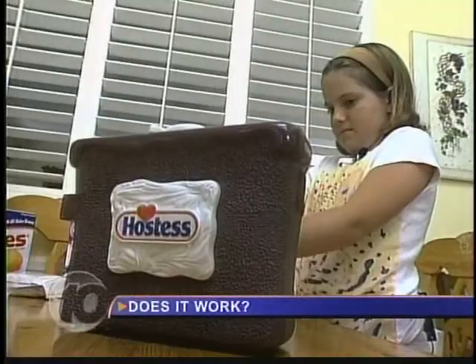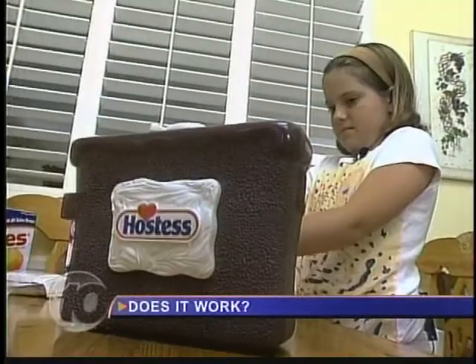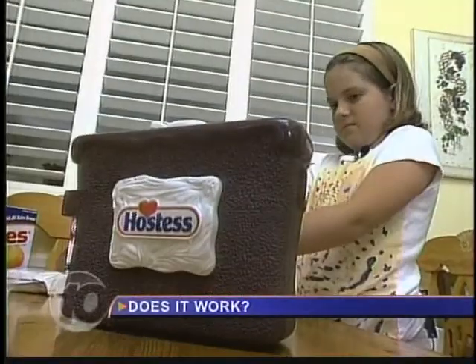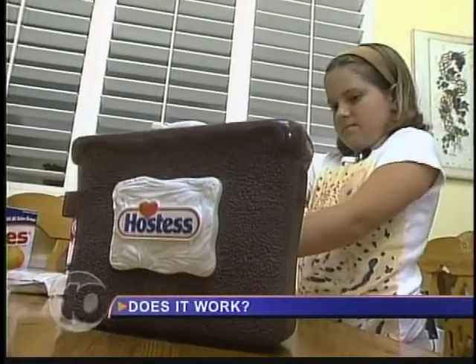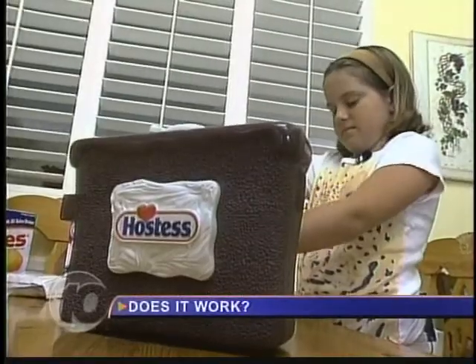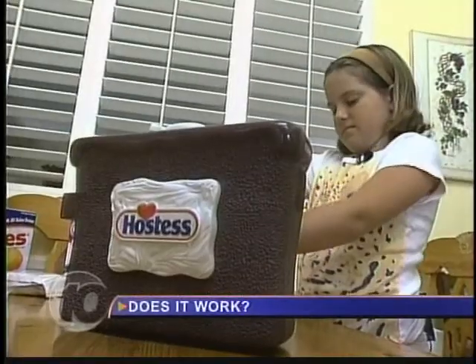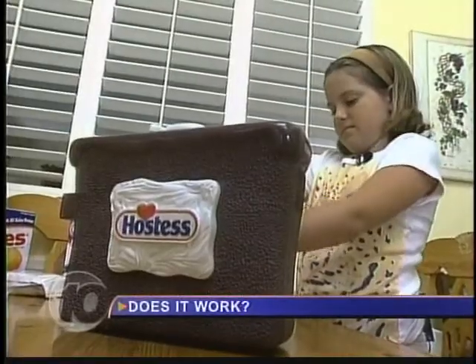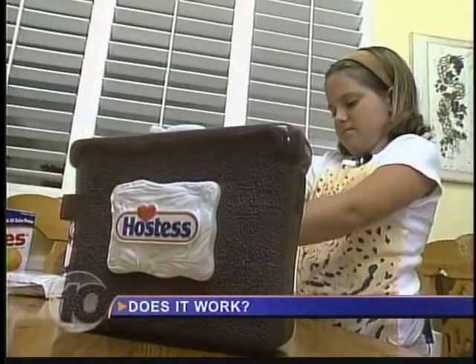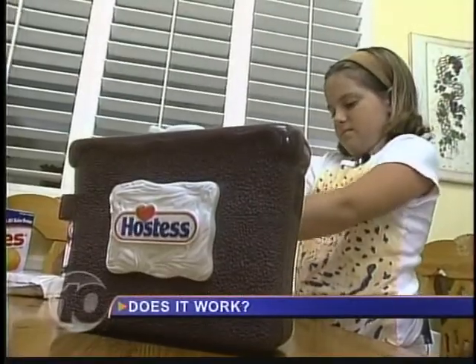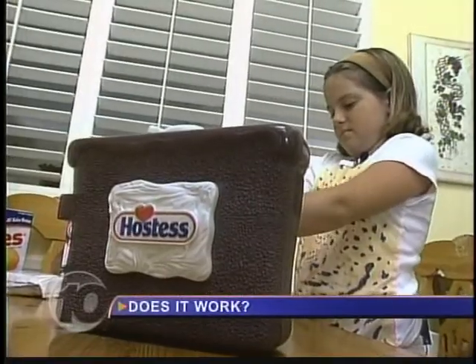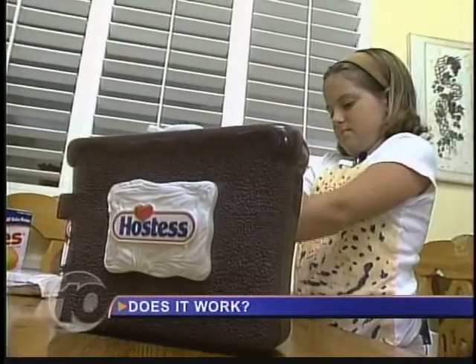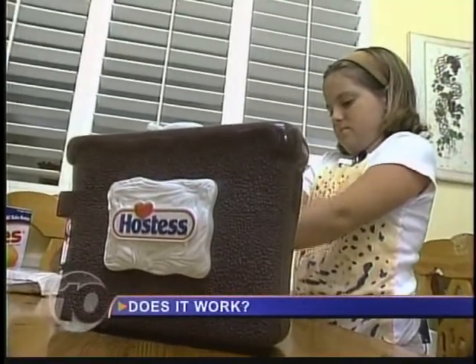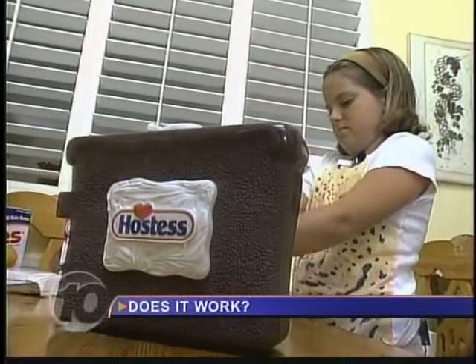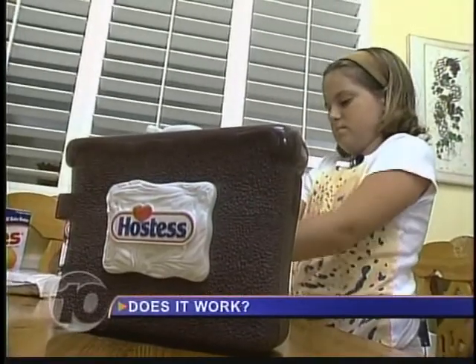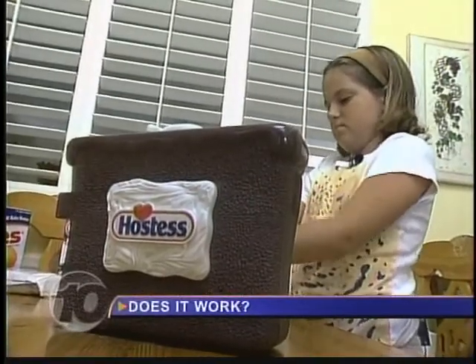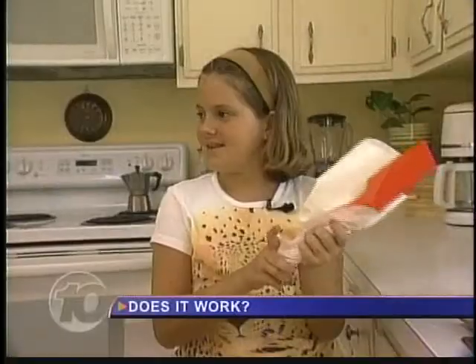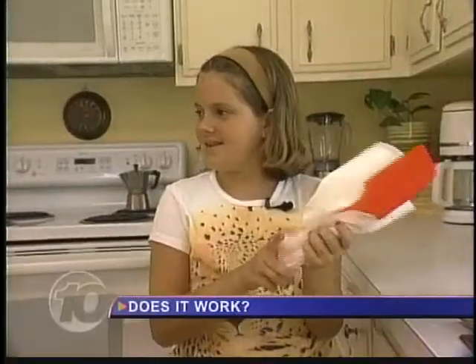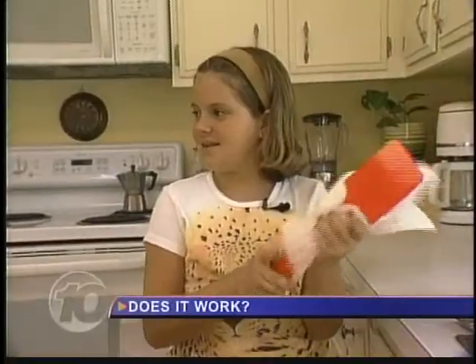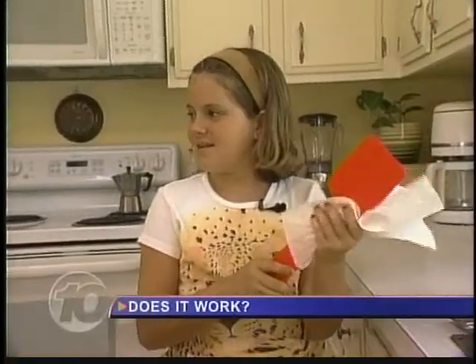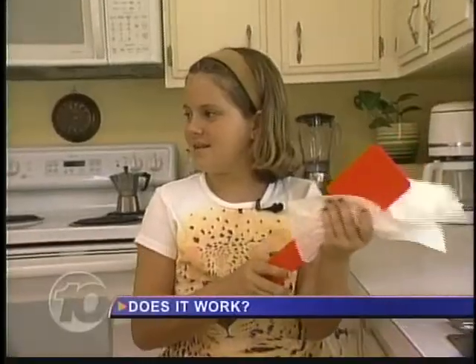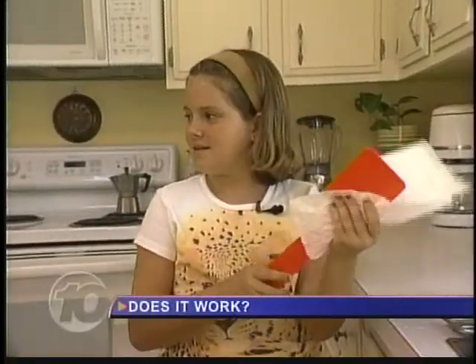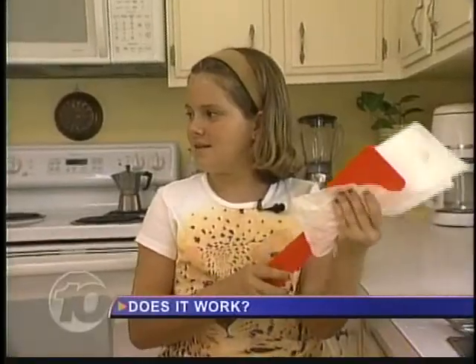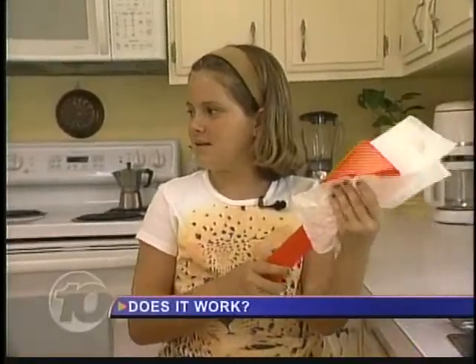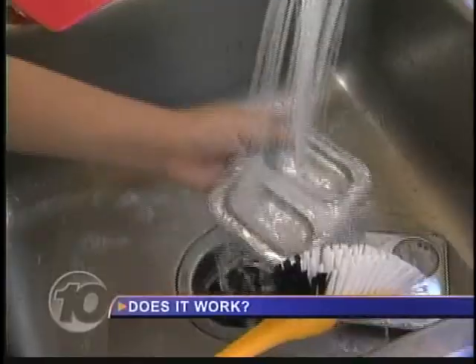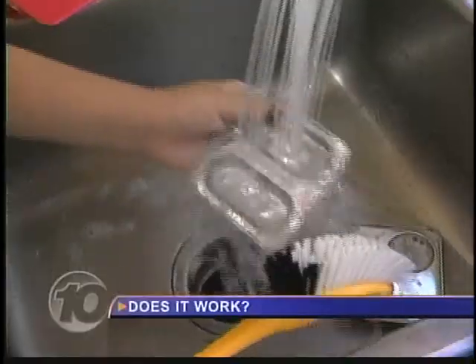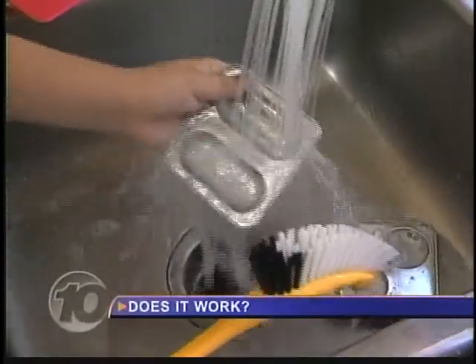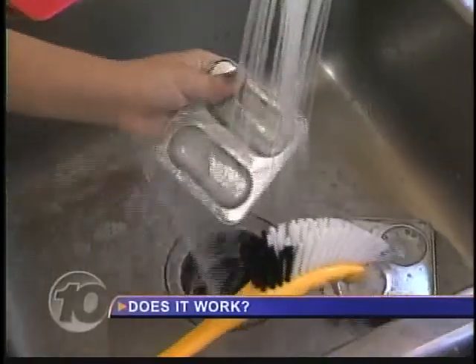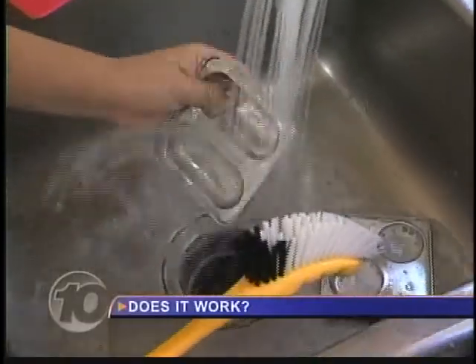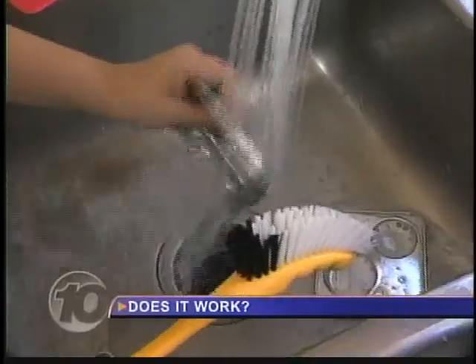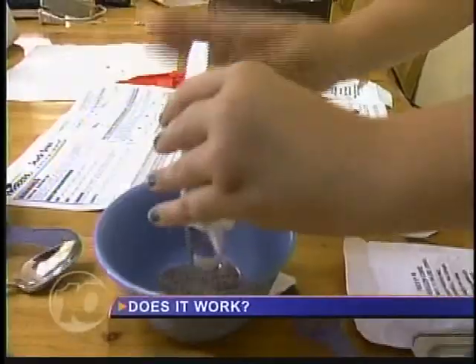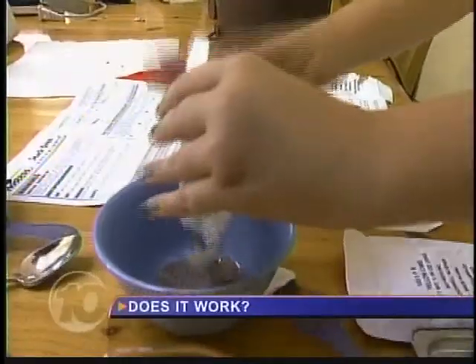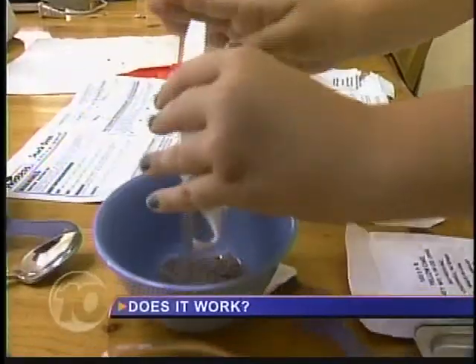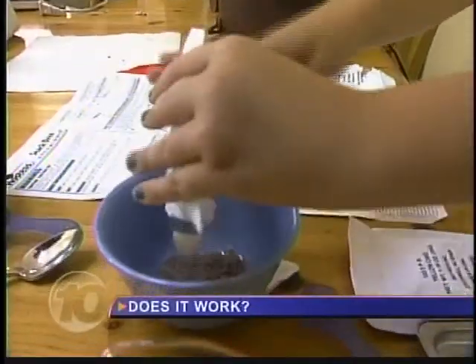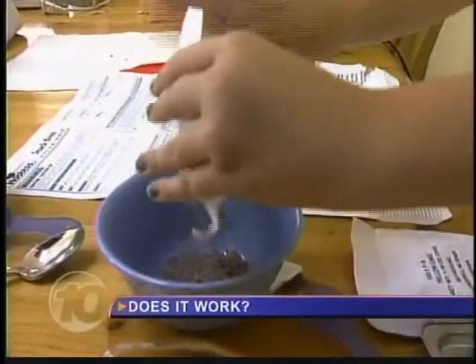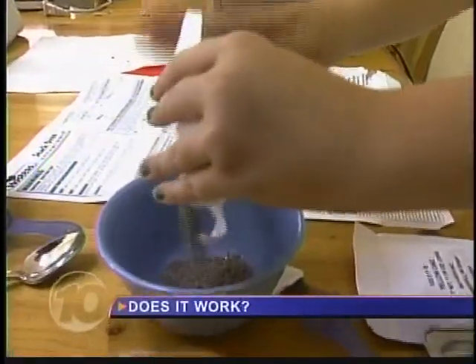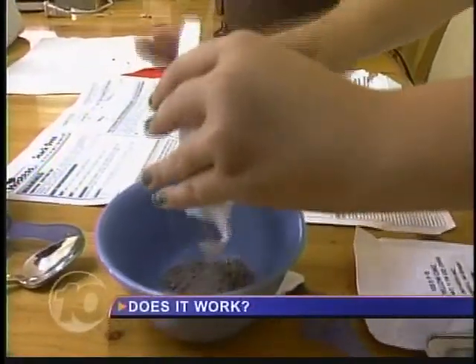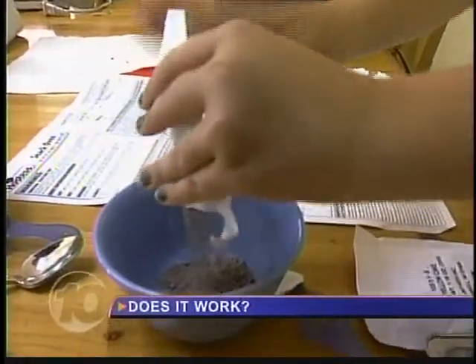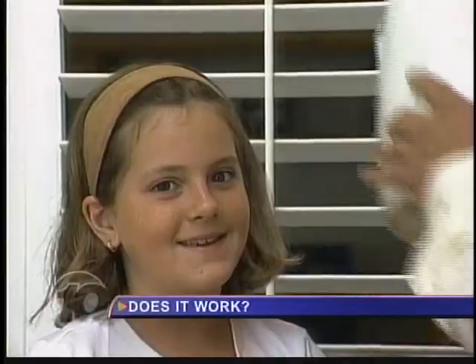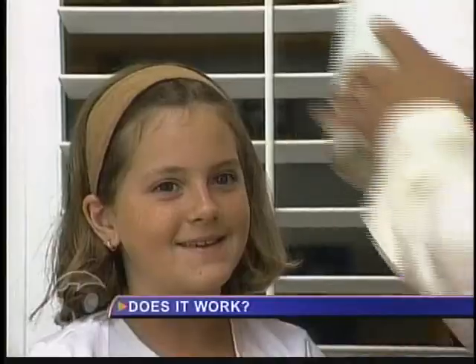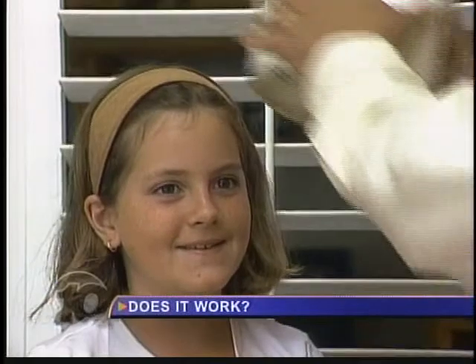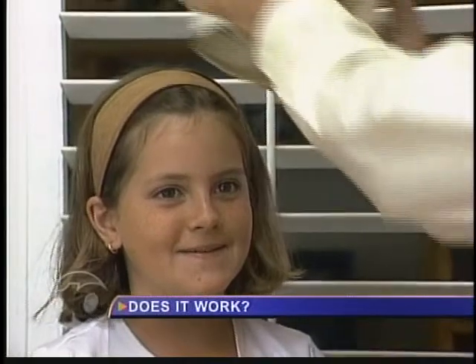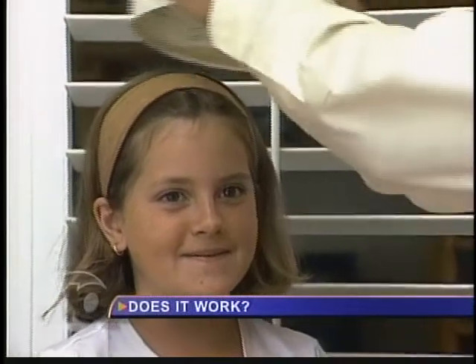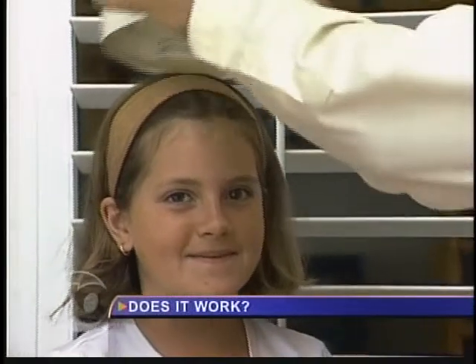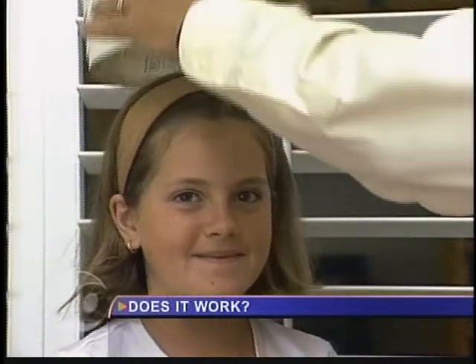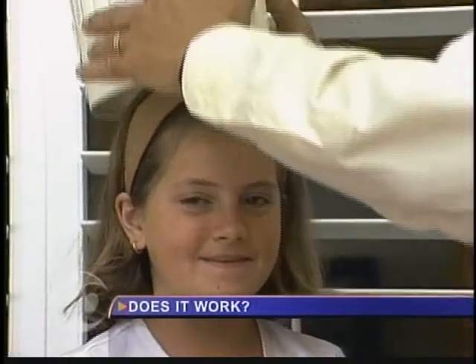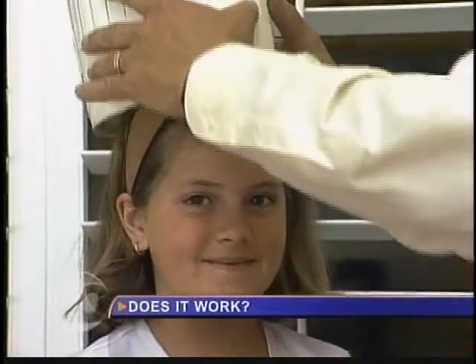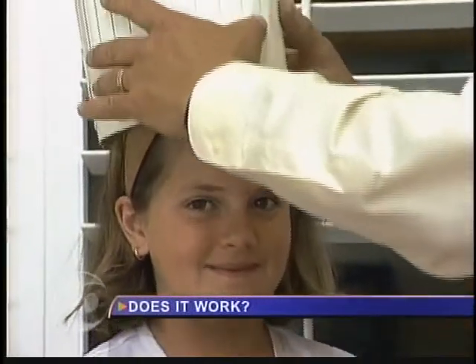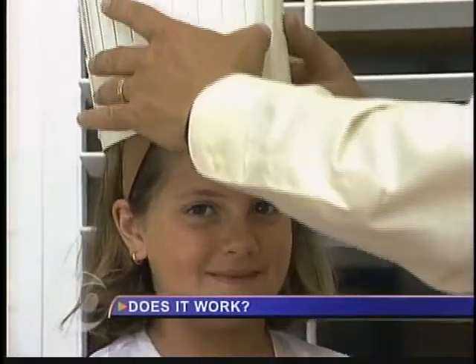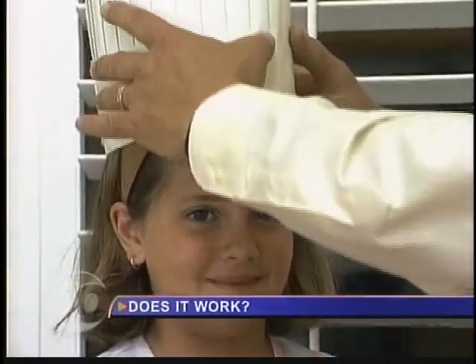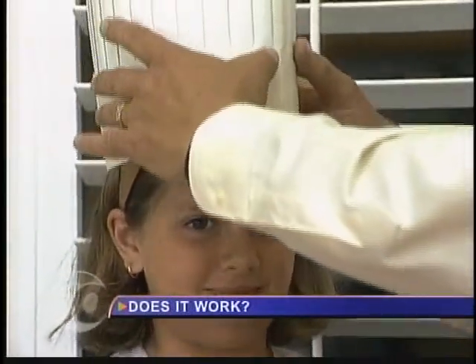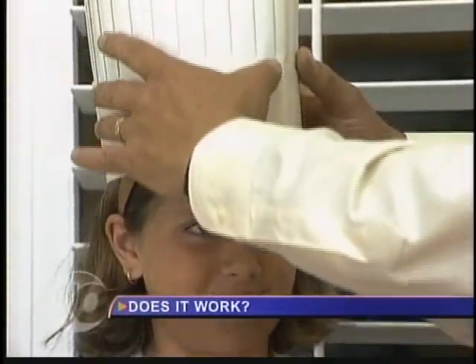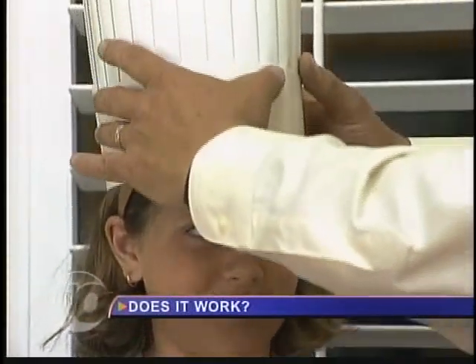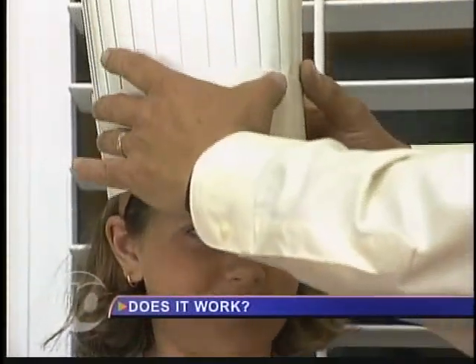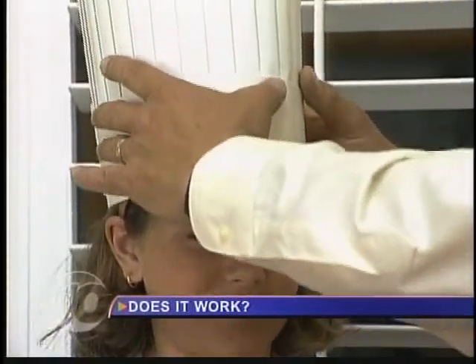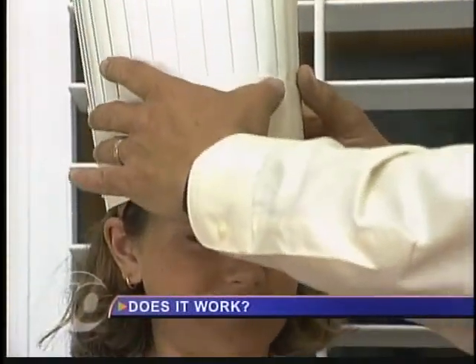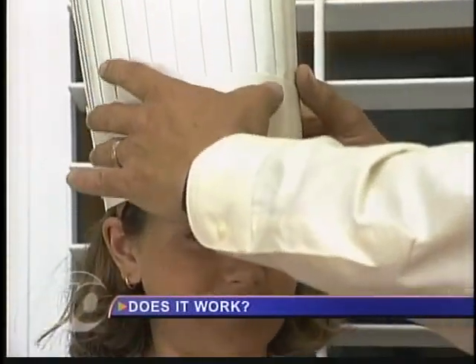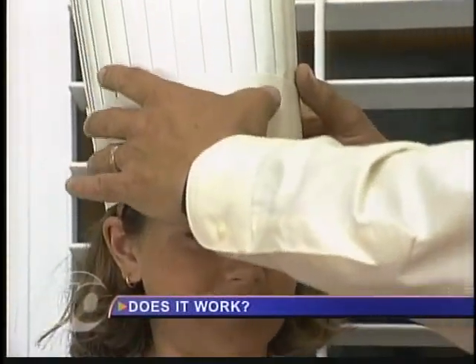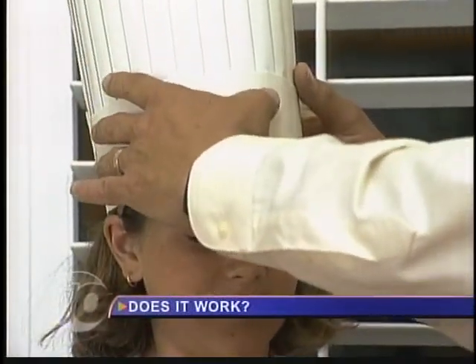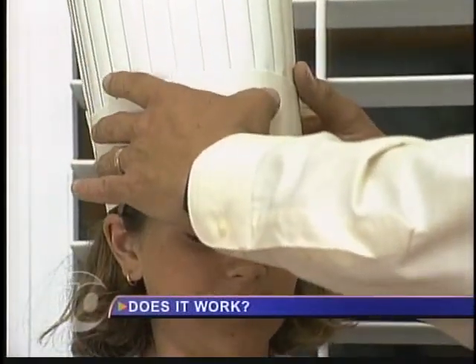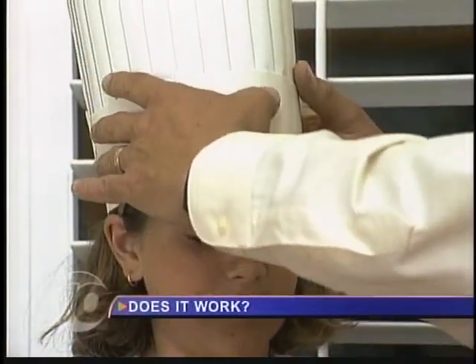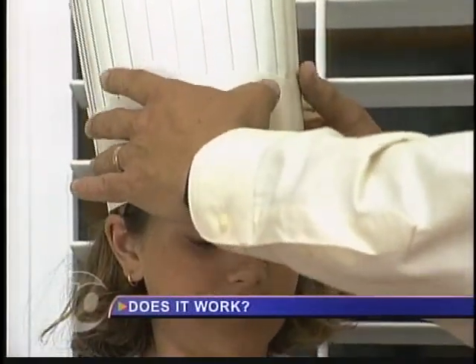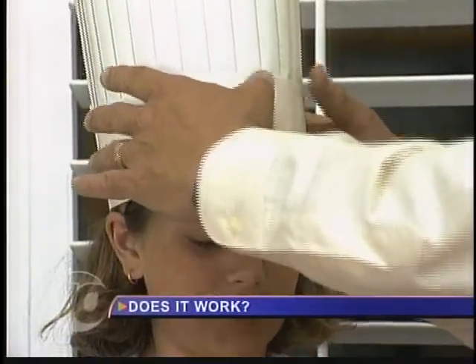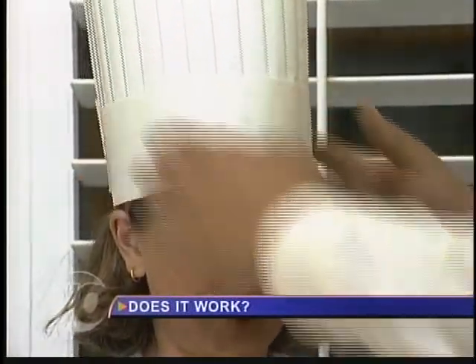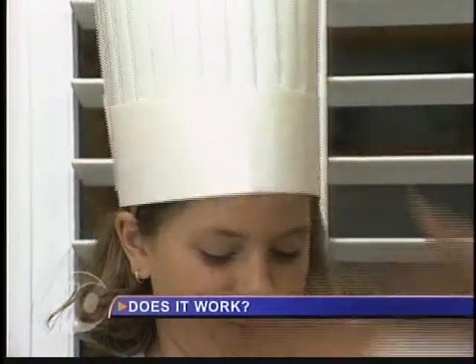The Hostess Snack Oven comes with a spatula, baking pans, and cake mixes. From here on in, you are a chef. We kick in the chef's hat.